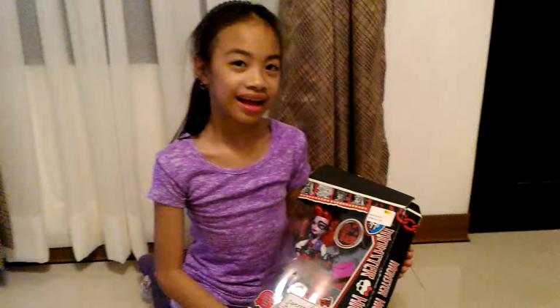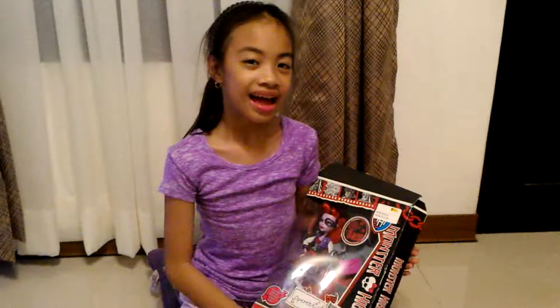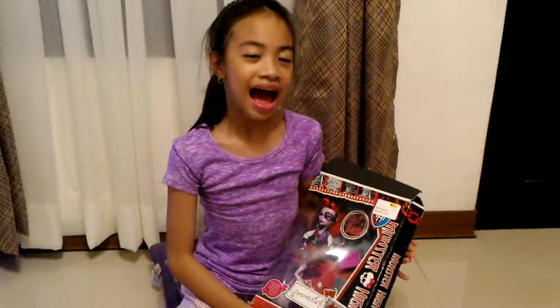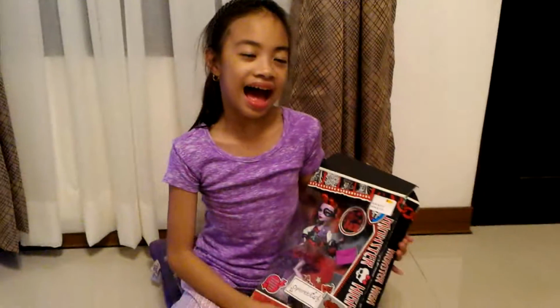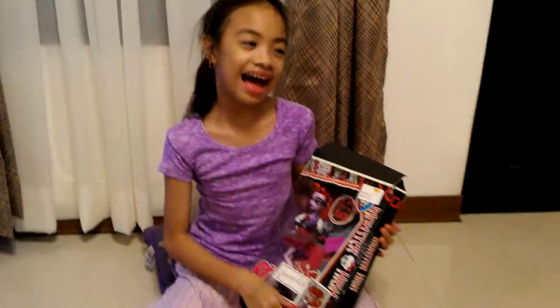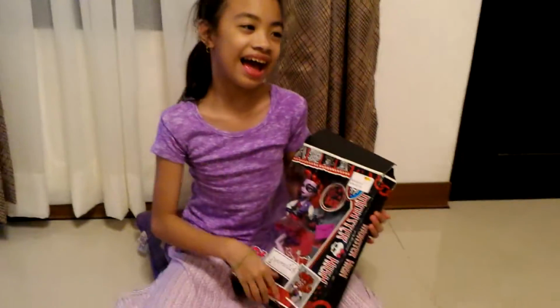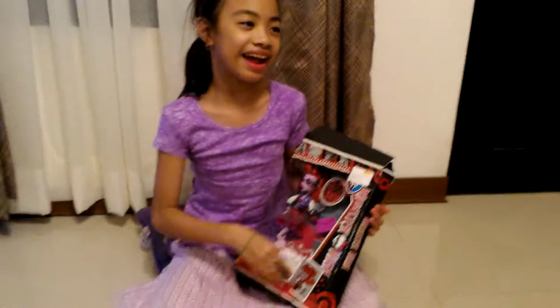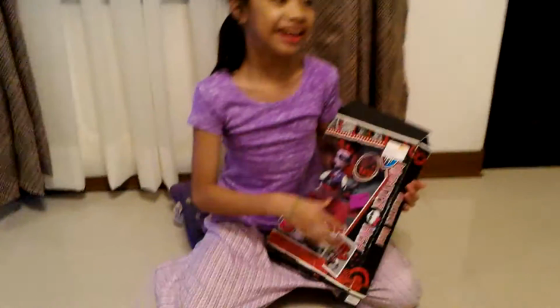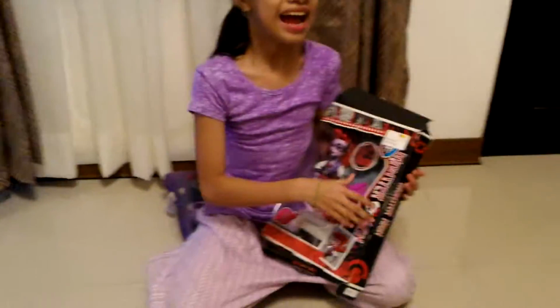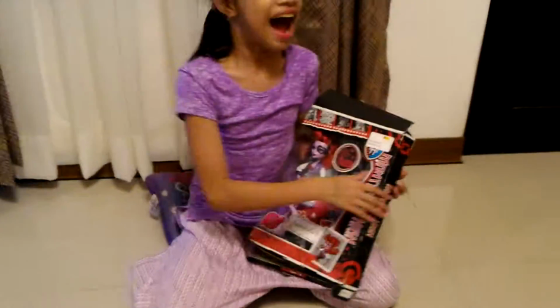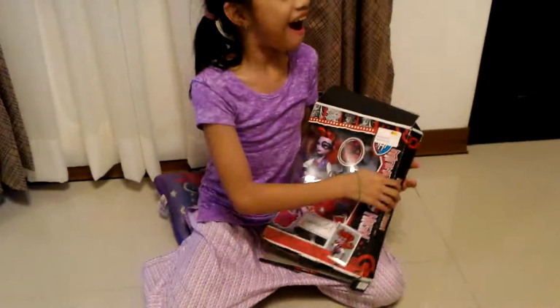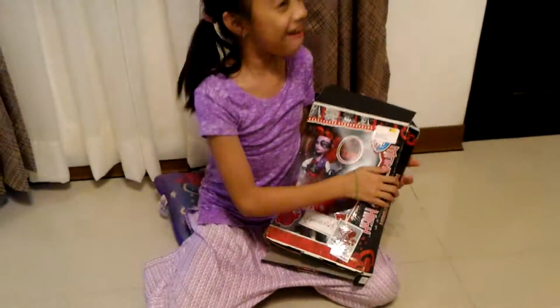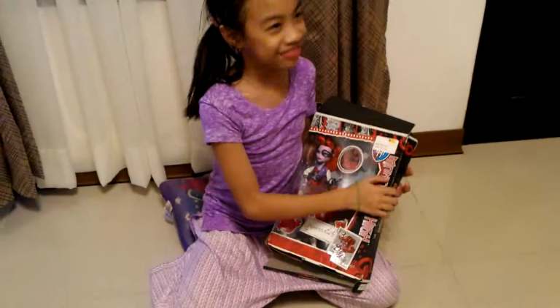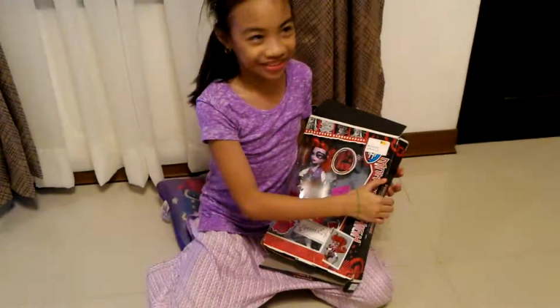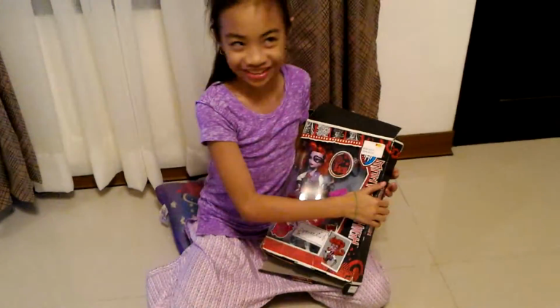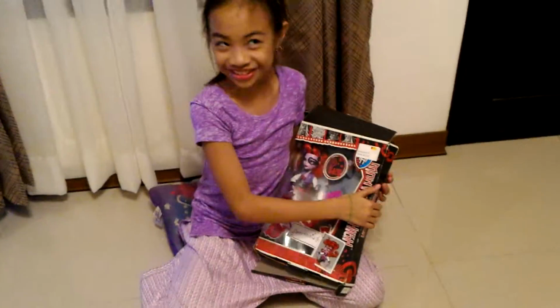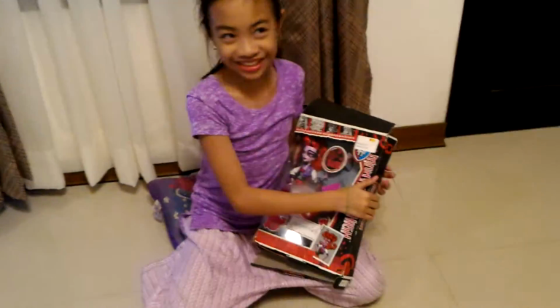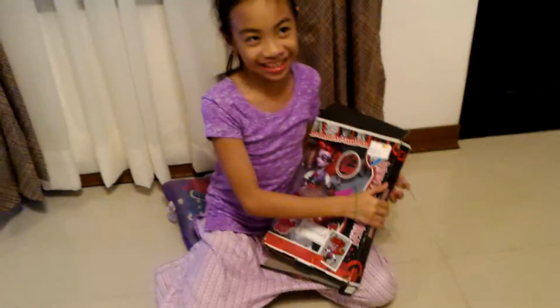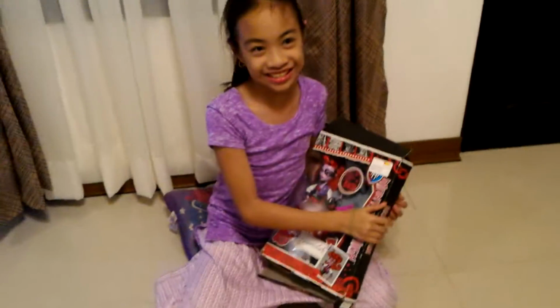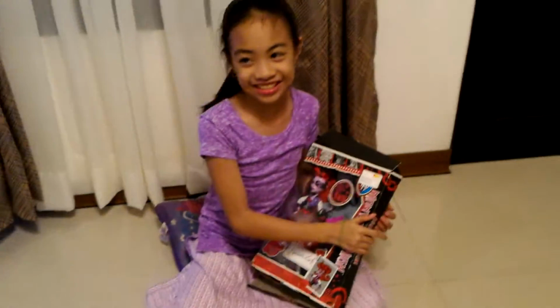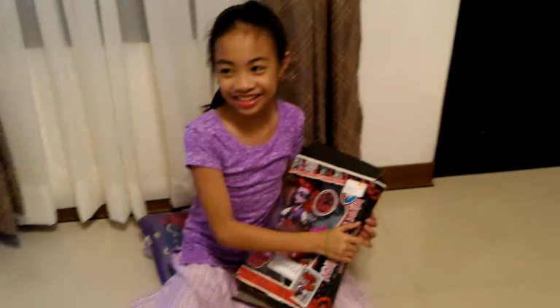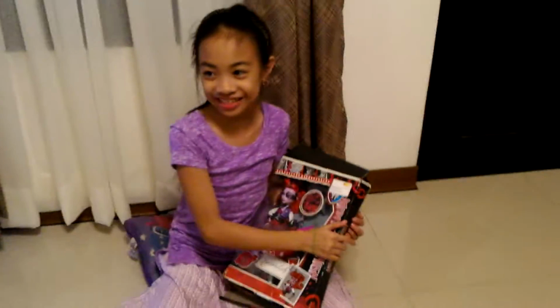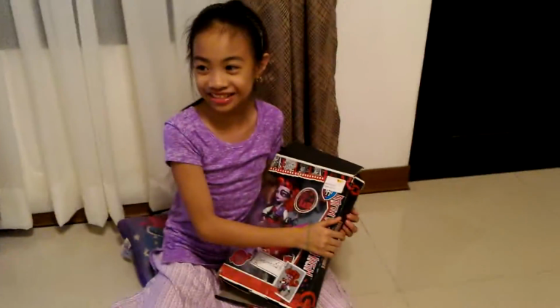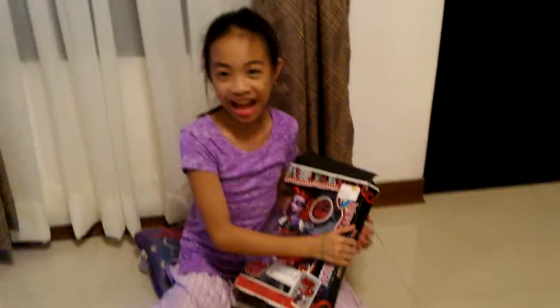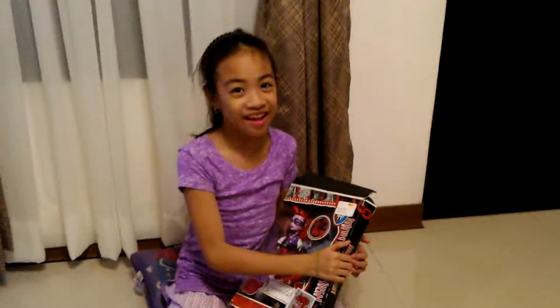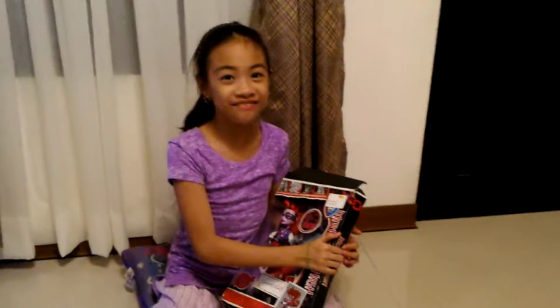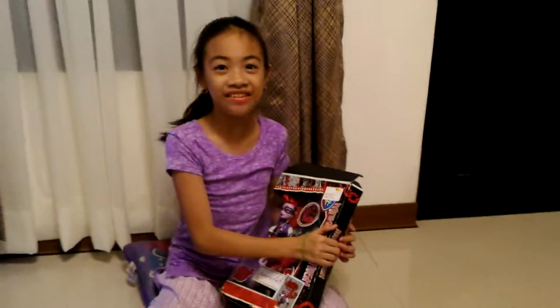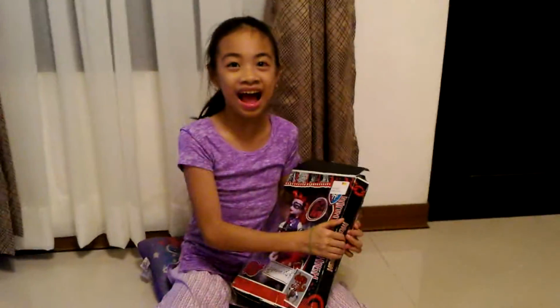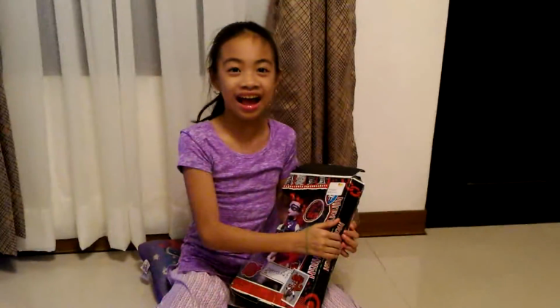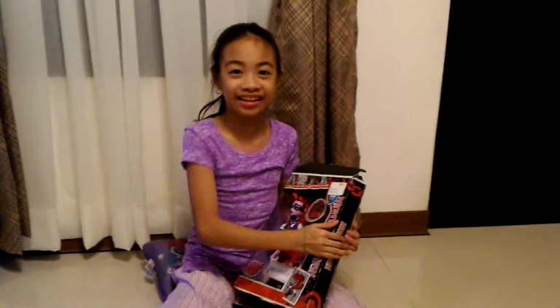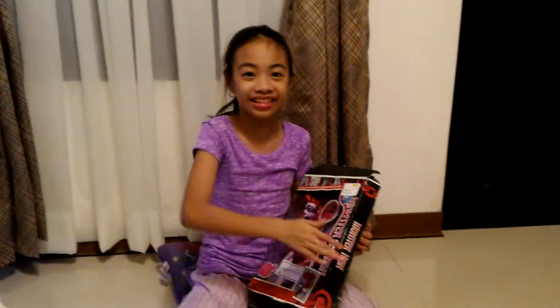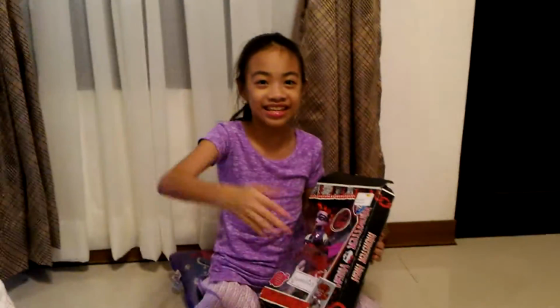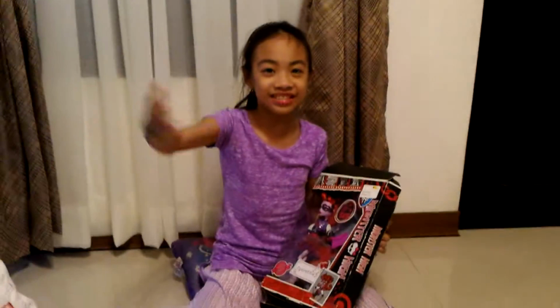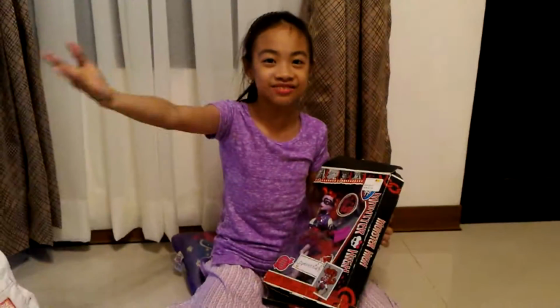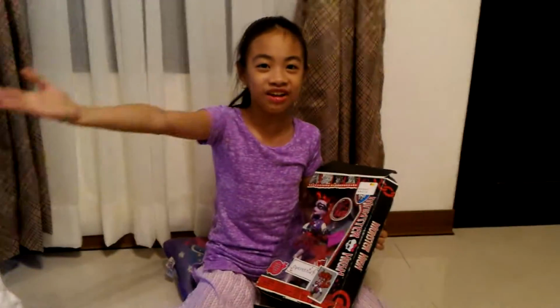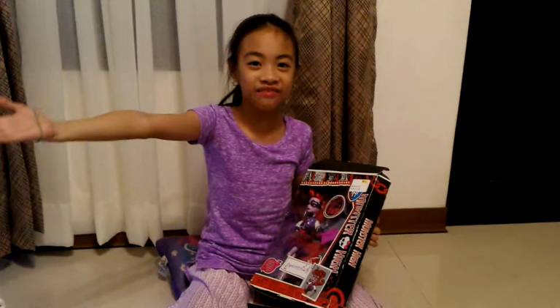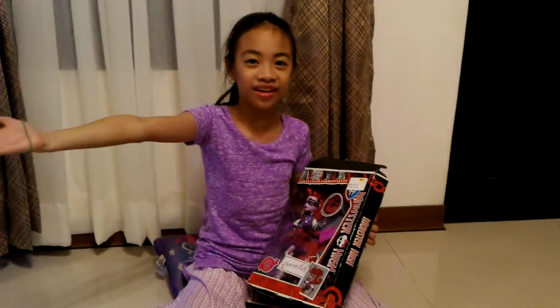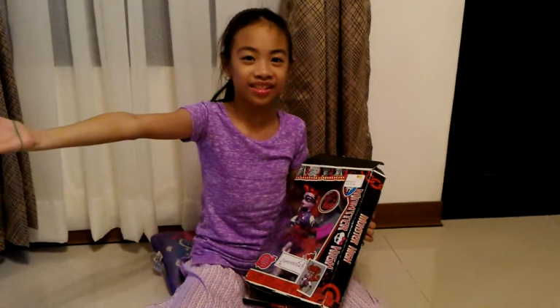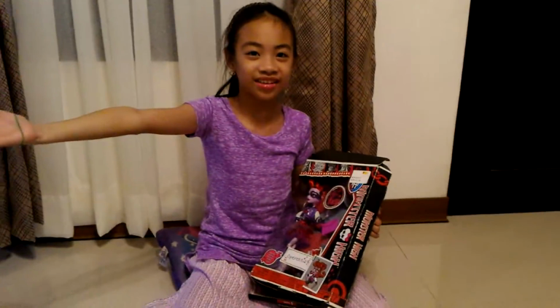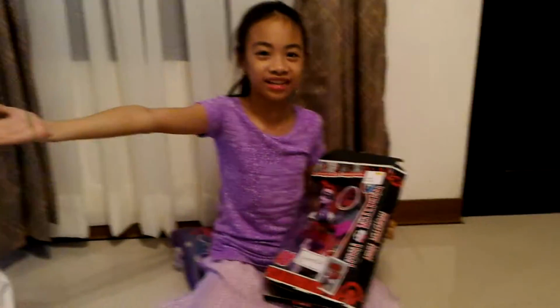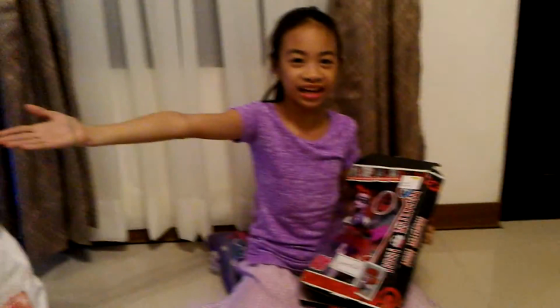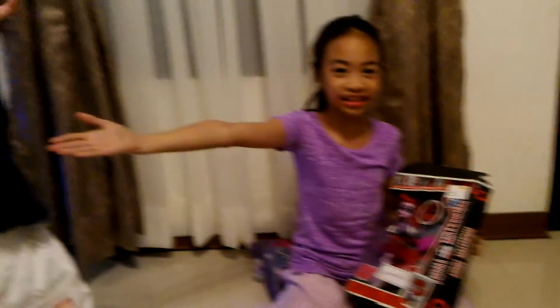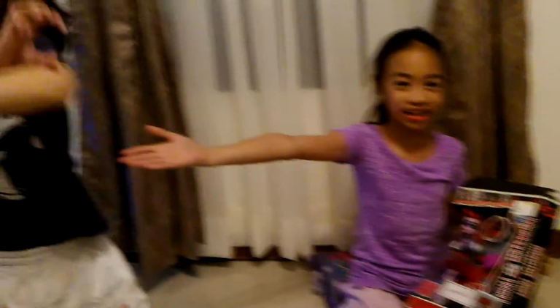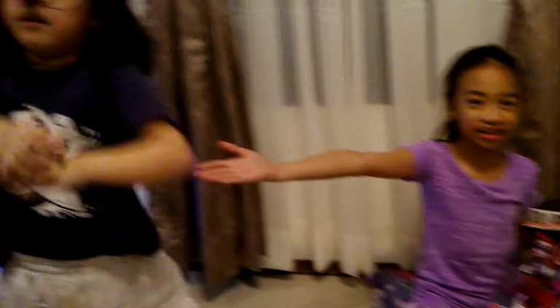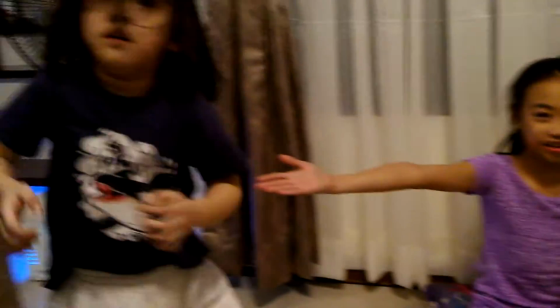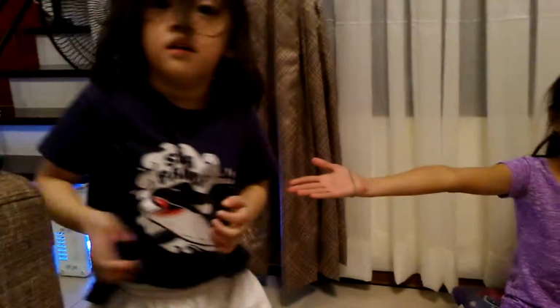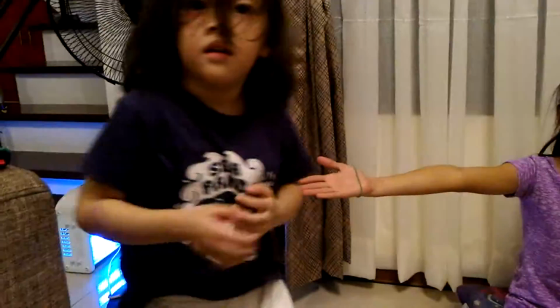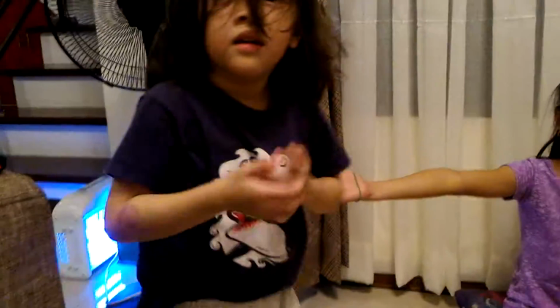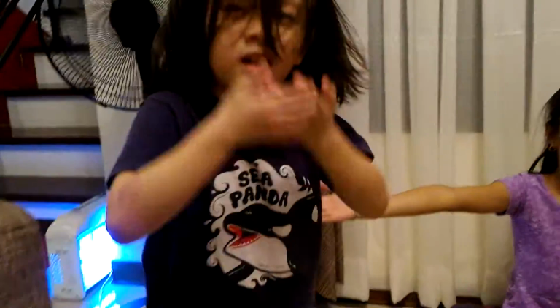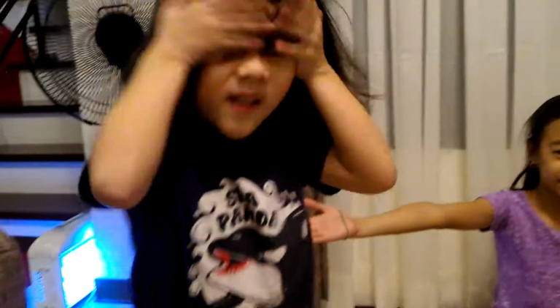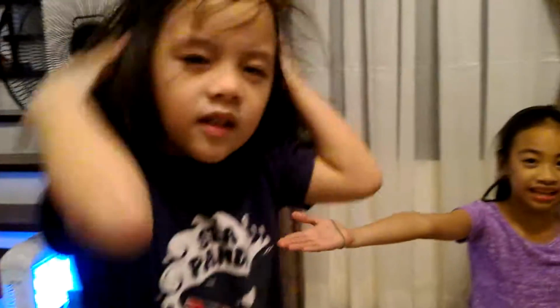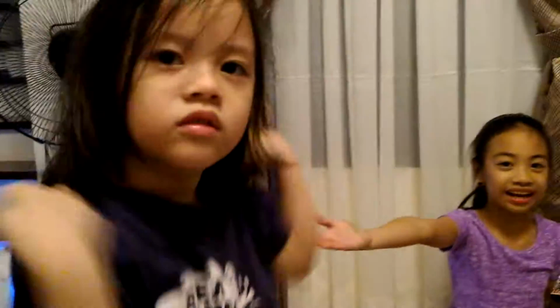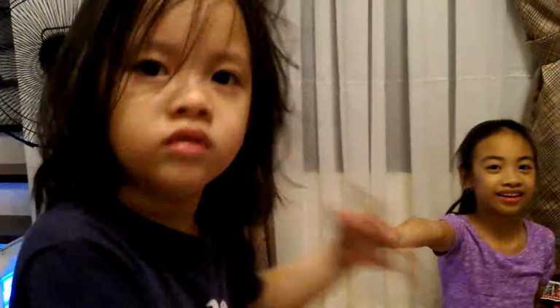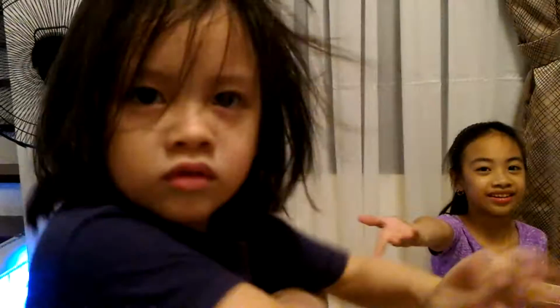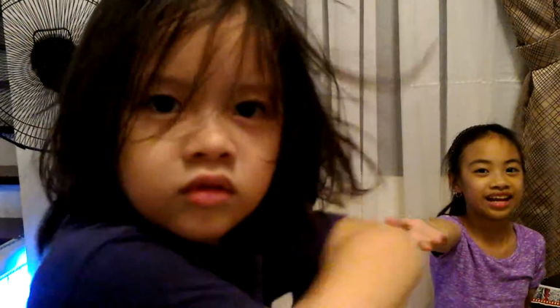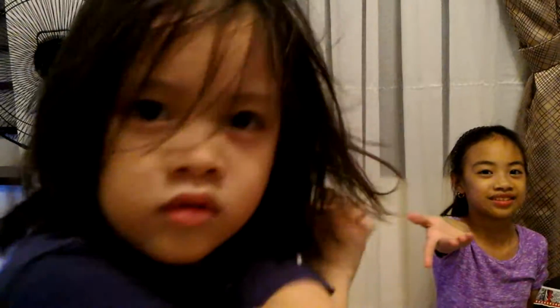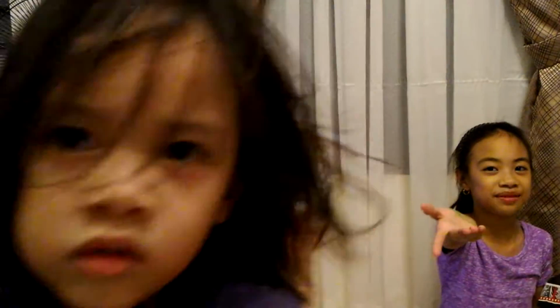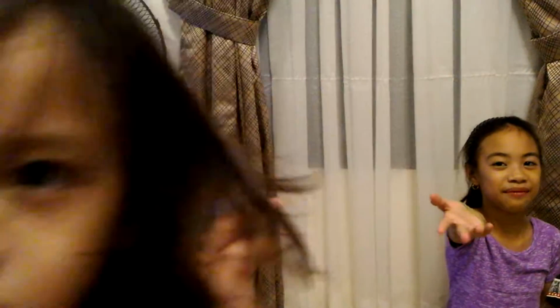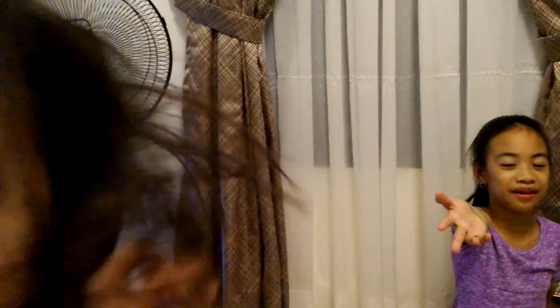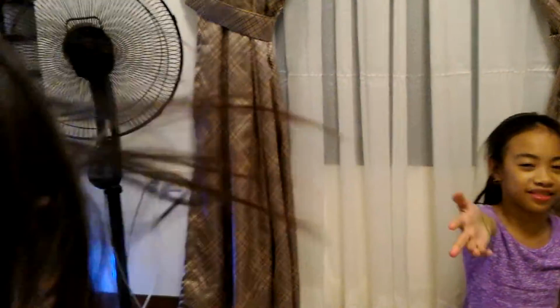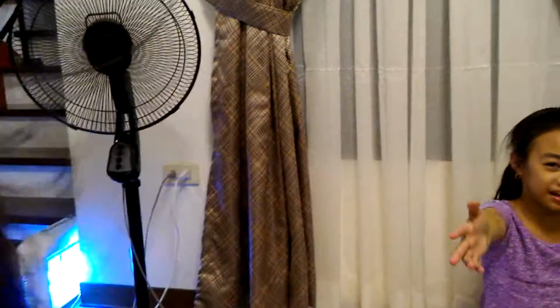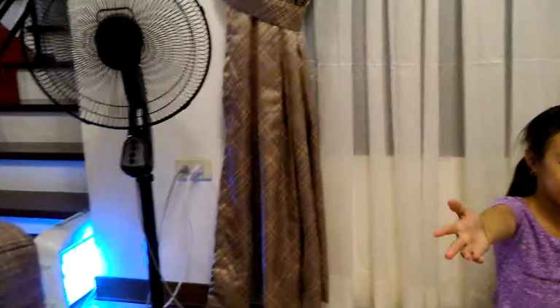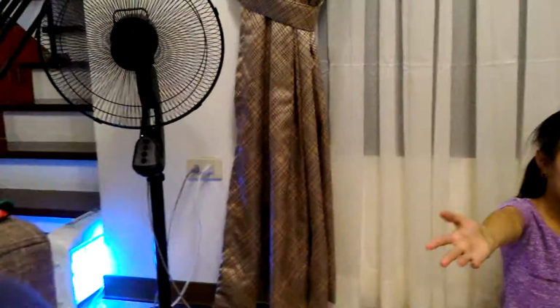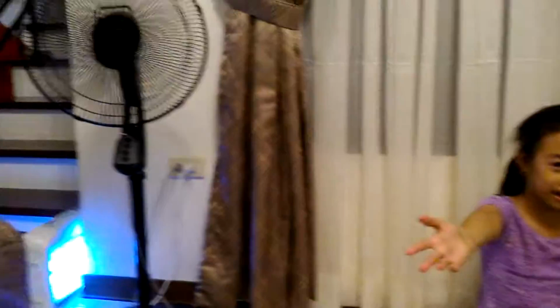Hi! After six years, I'm back. This is my brother Nathan — that's my brother Nathan.